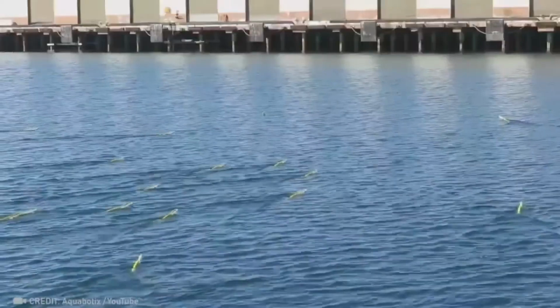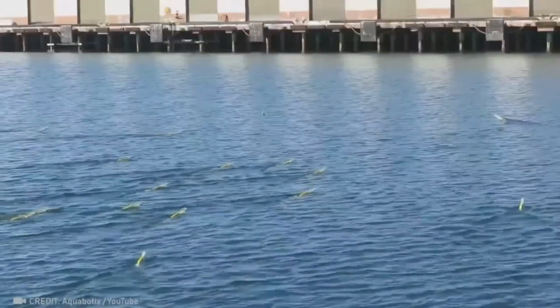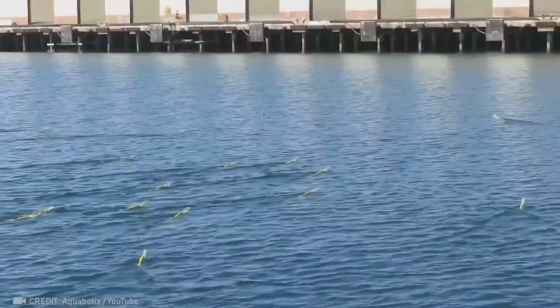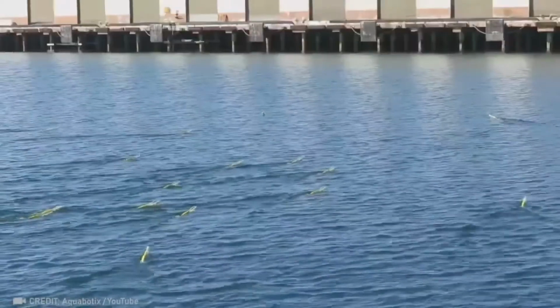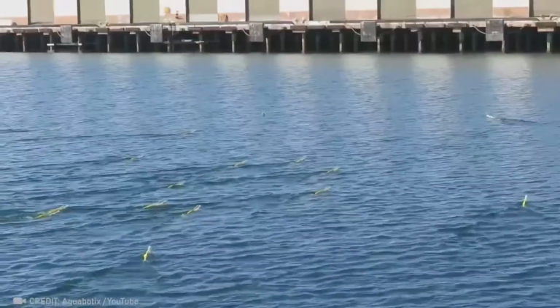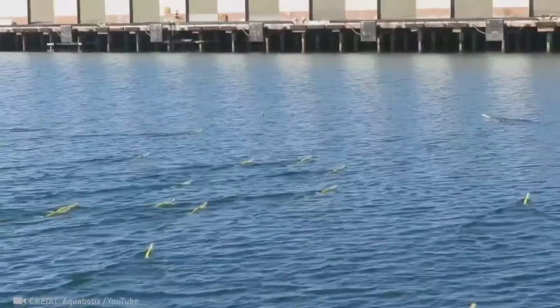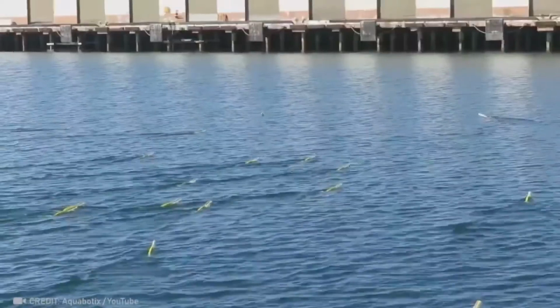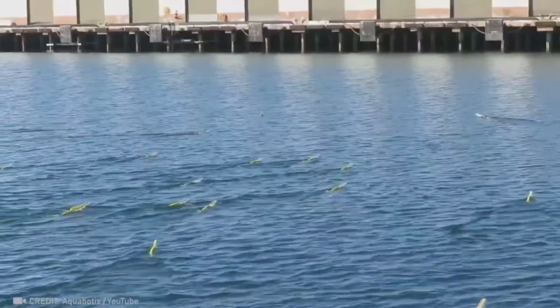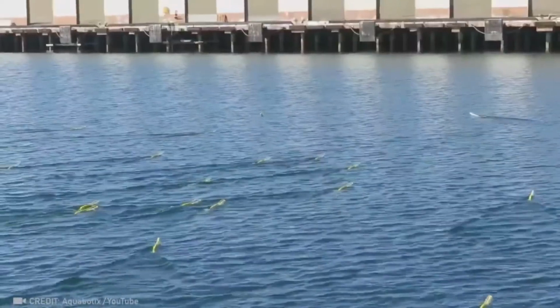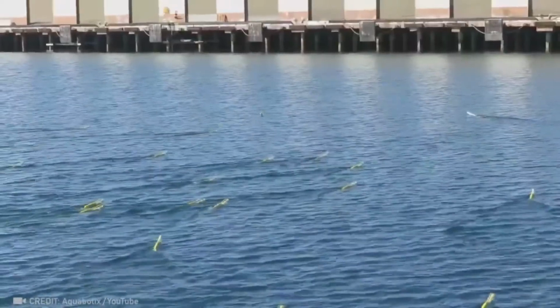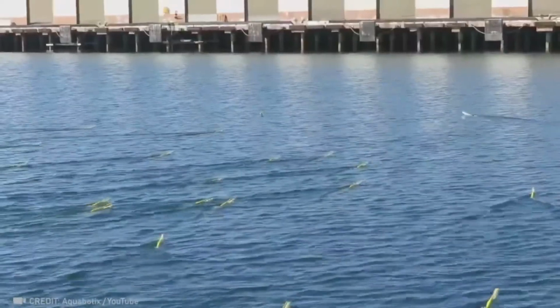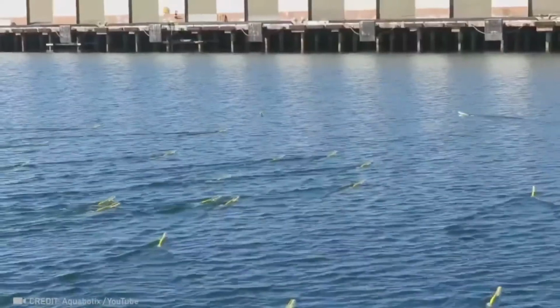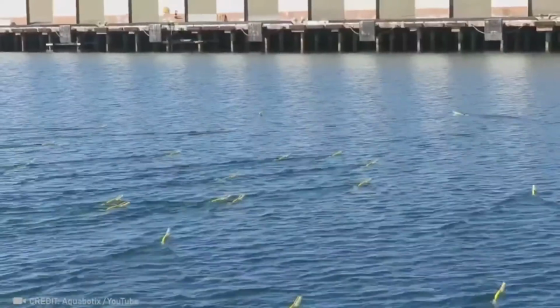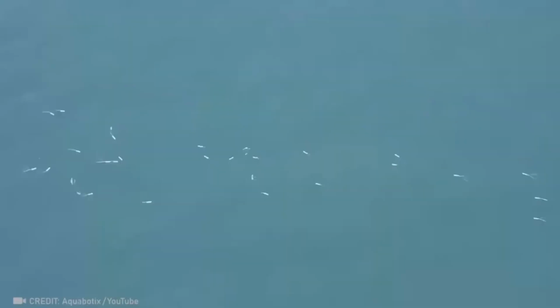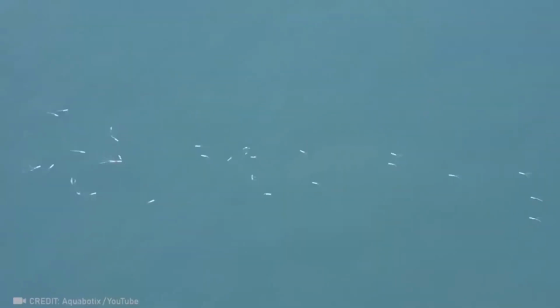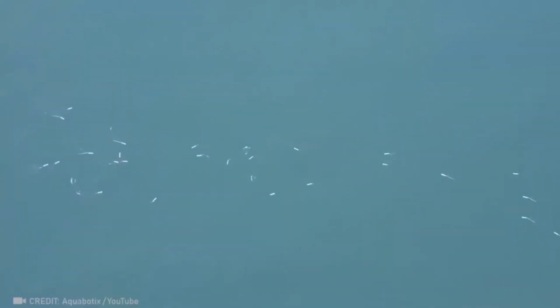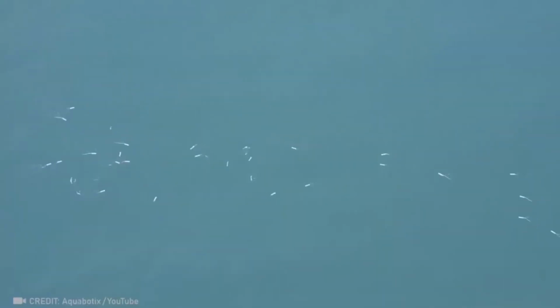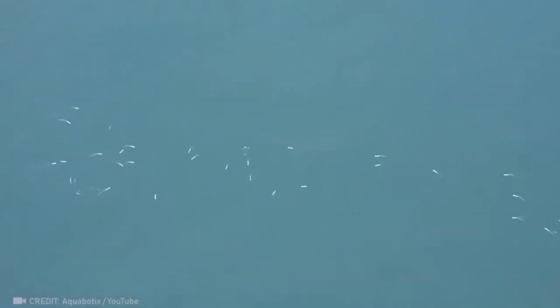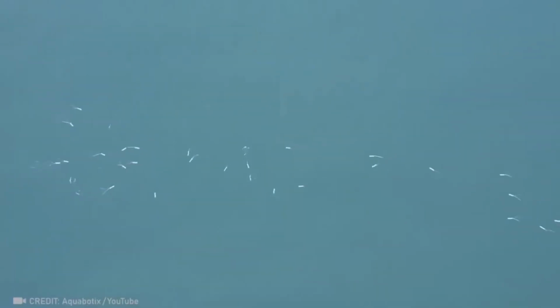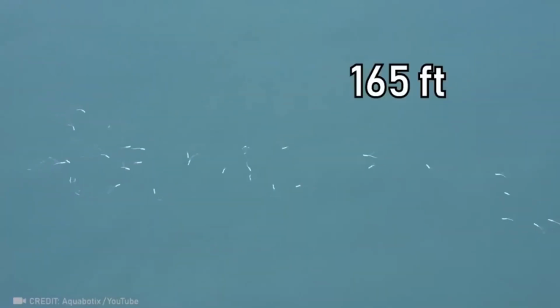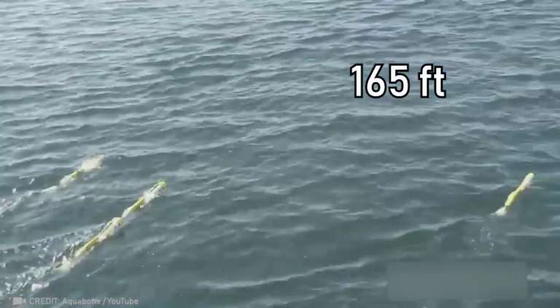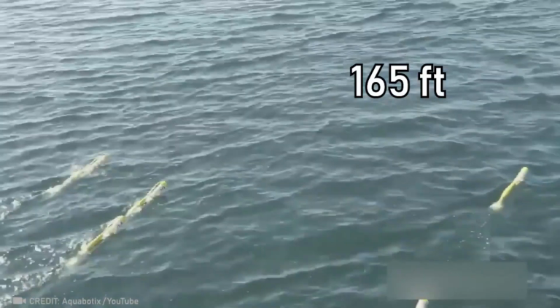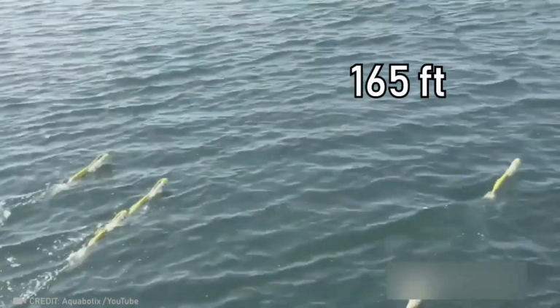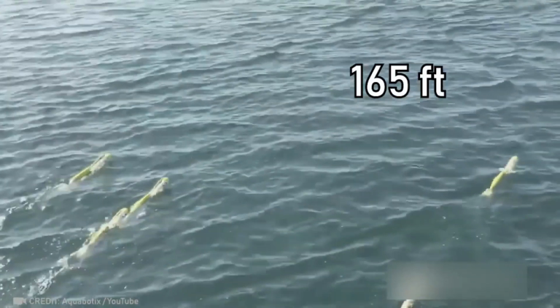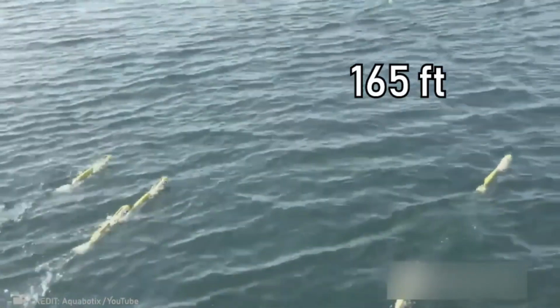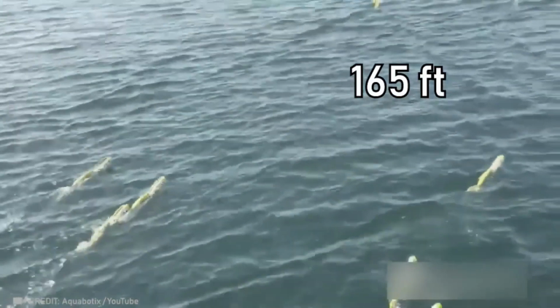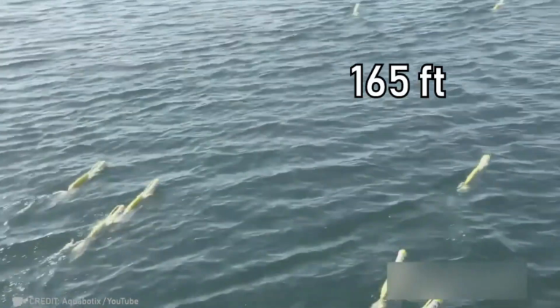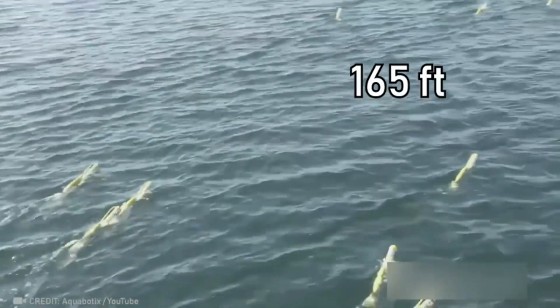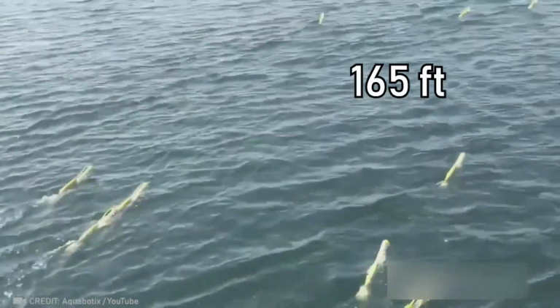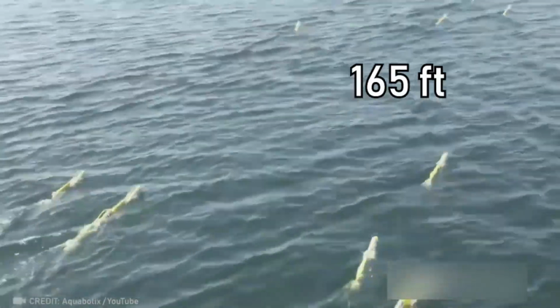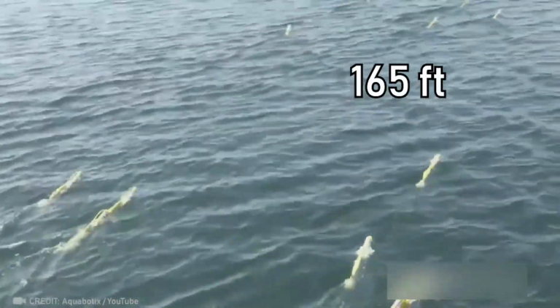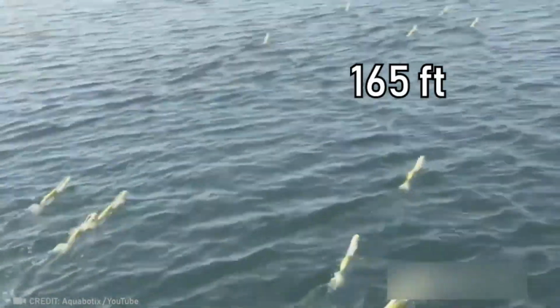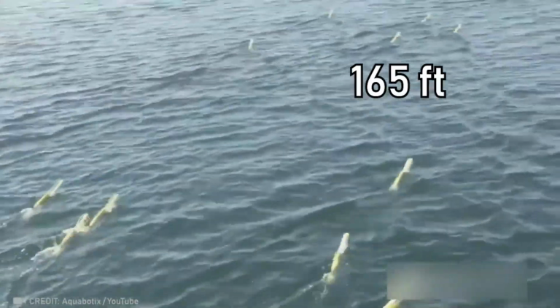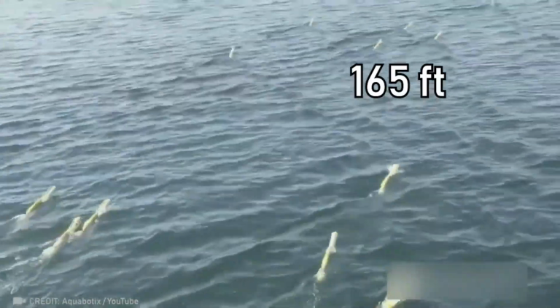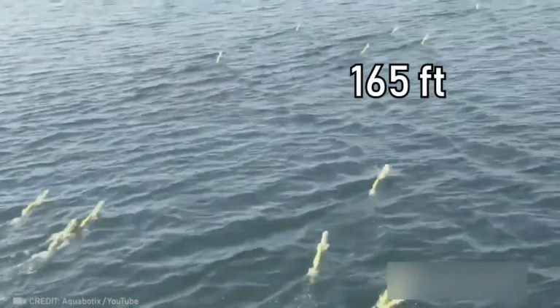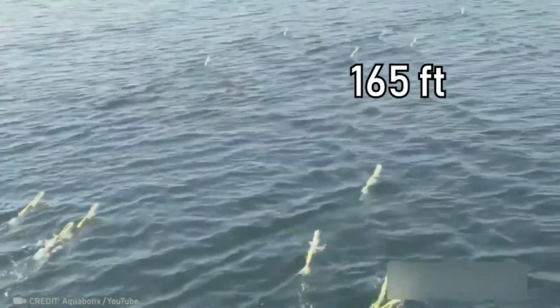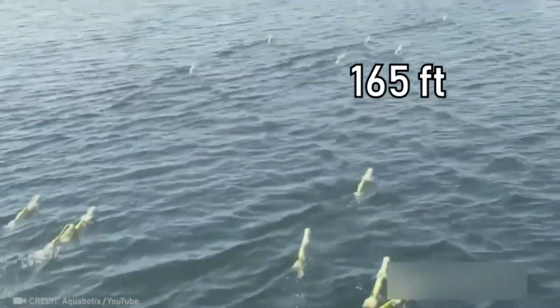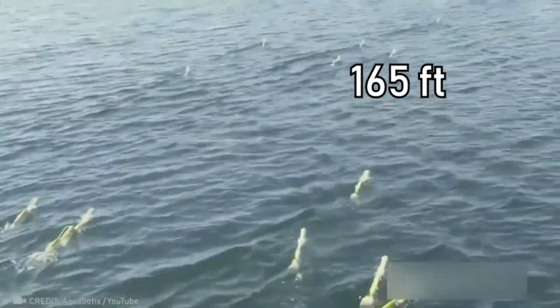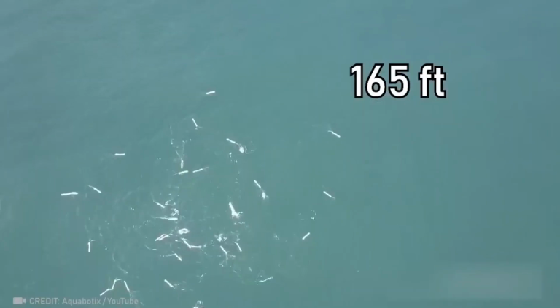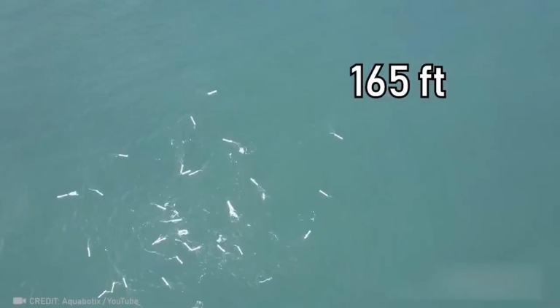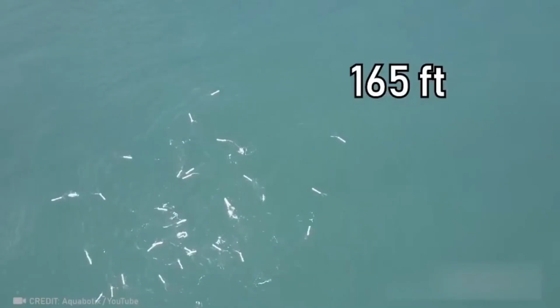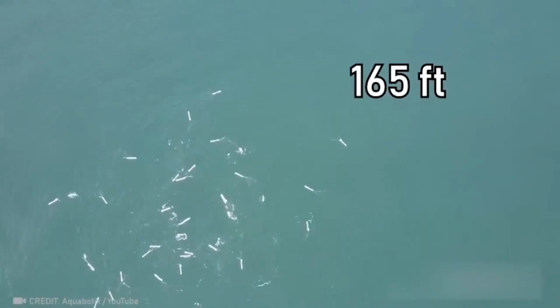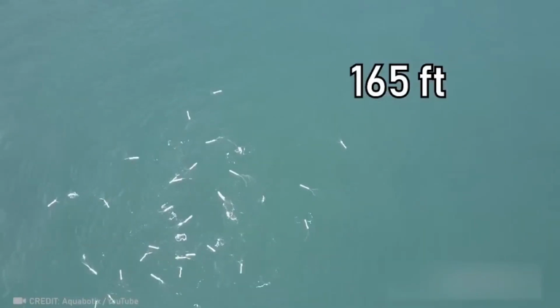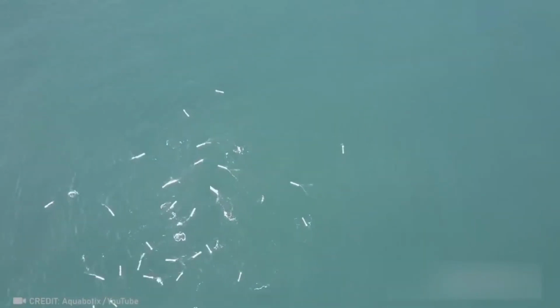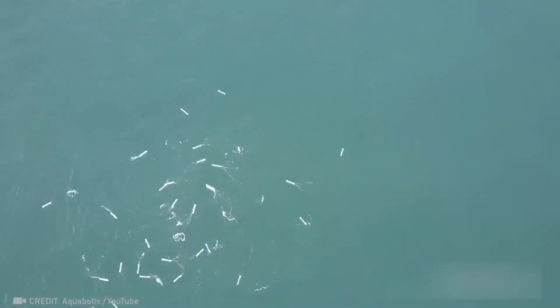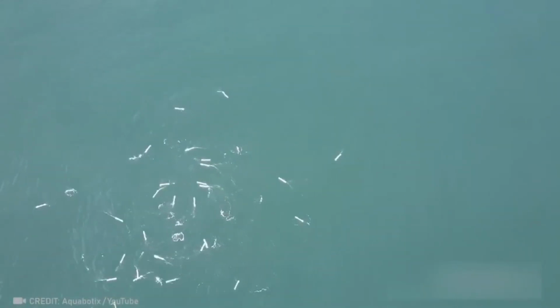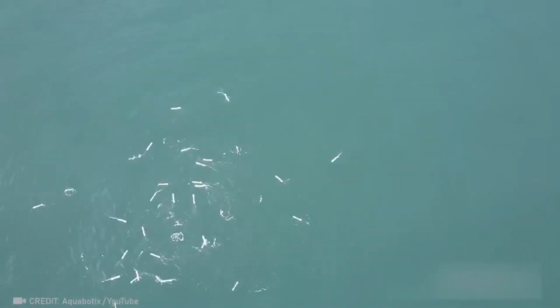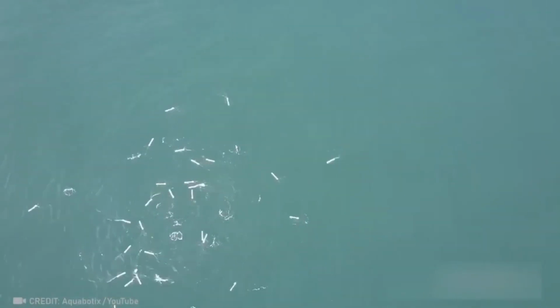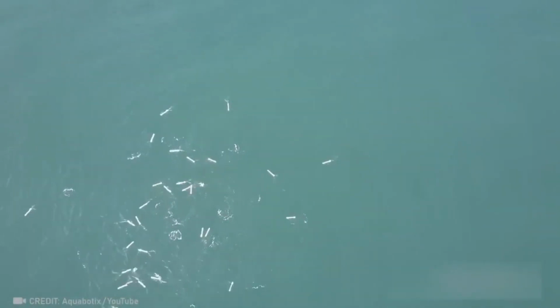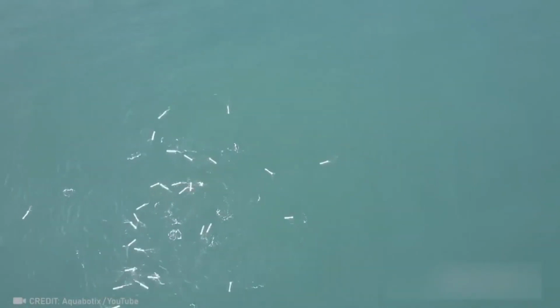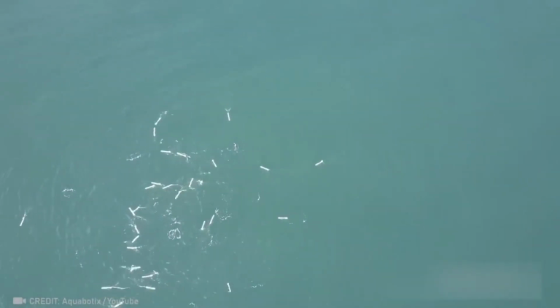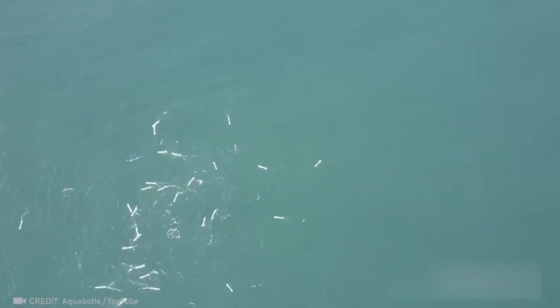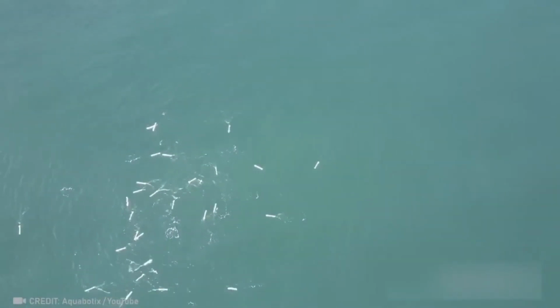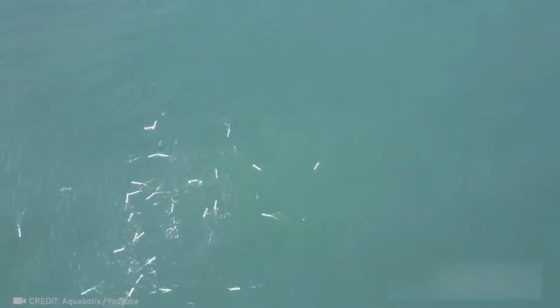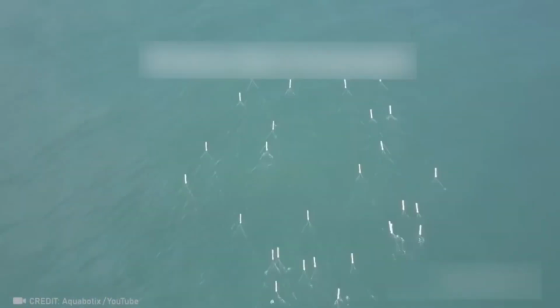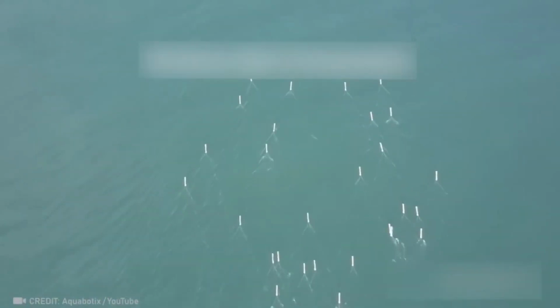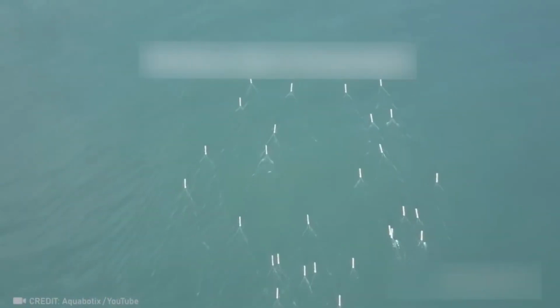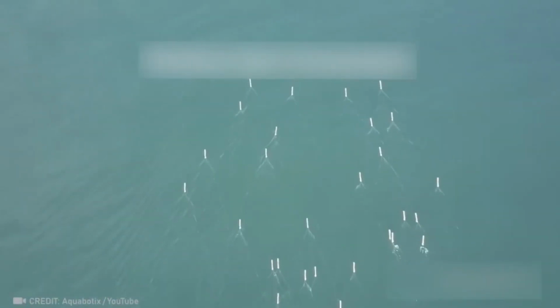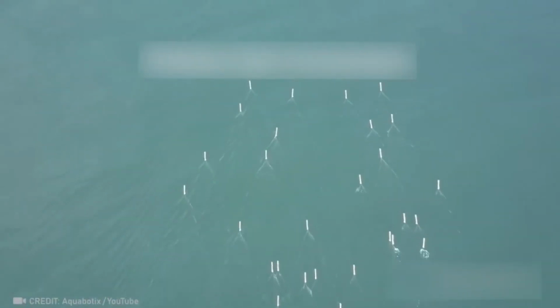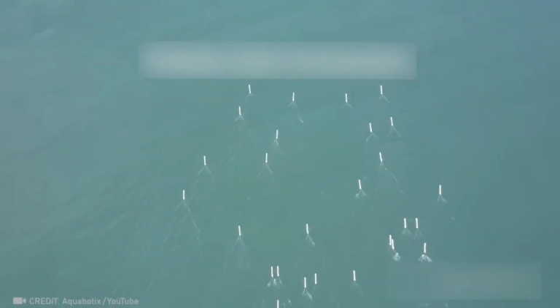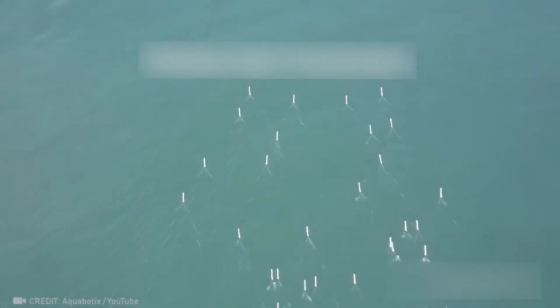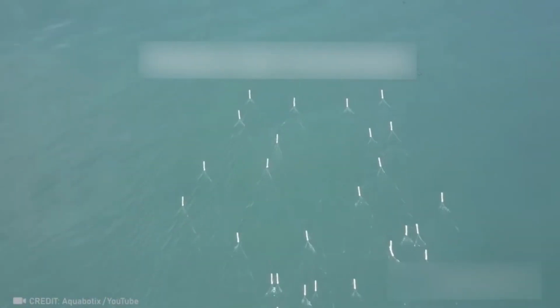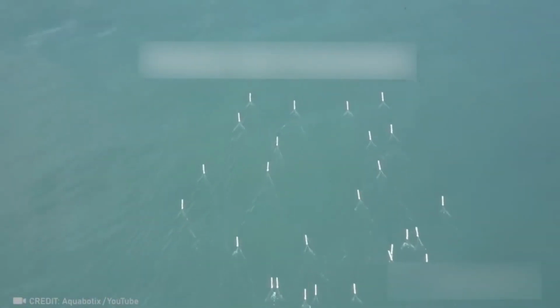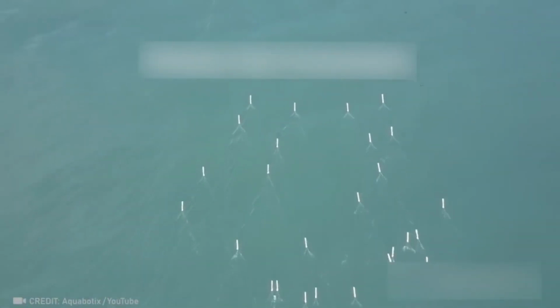This micro-diving drone can dive up to 50 meters and synchronize with an unlimited number of other drones for endless possibilities.